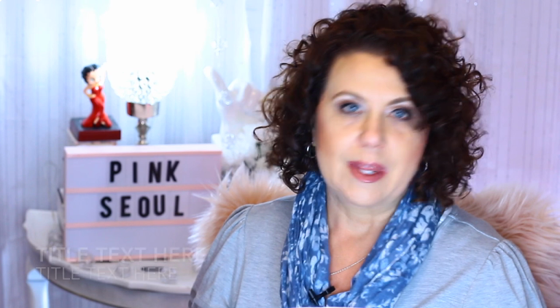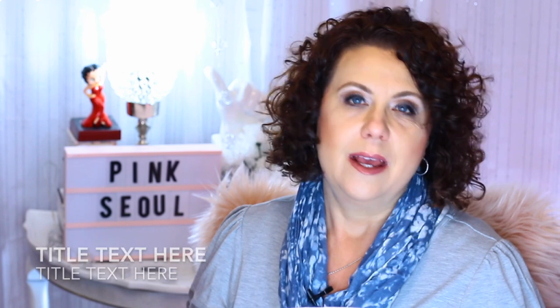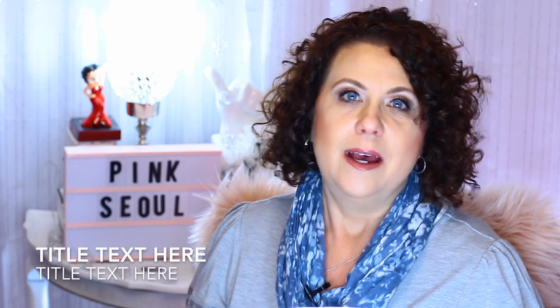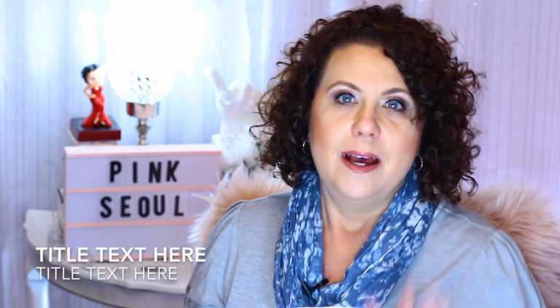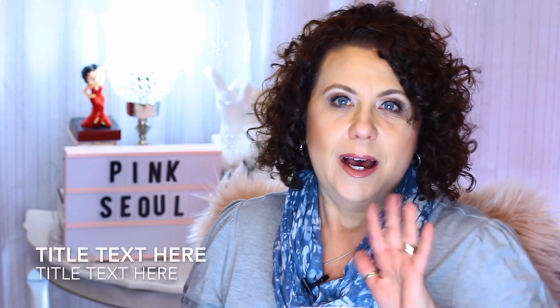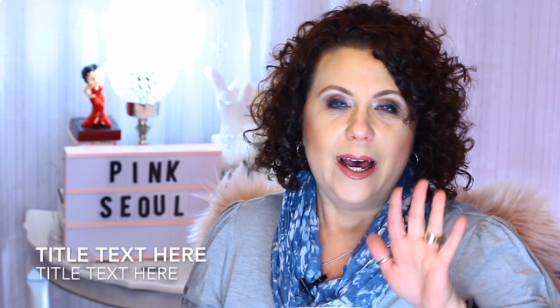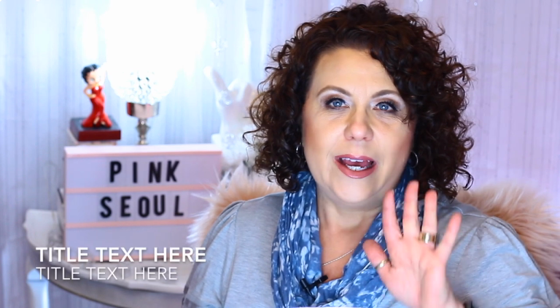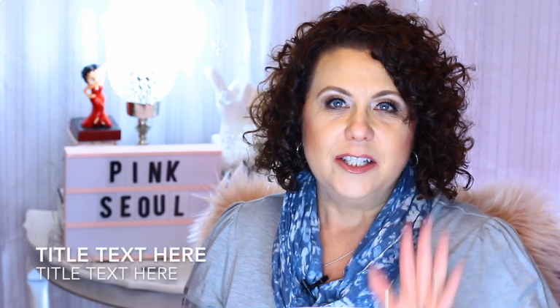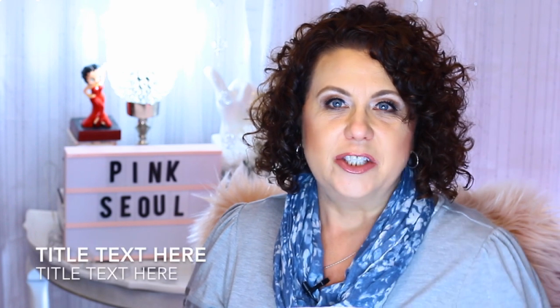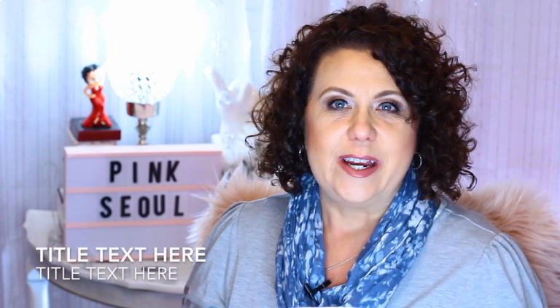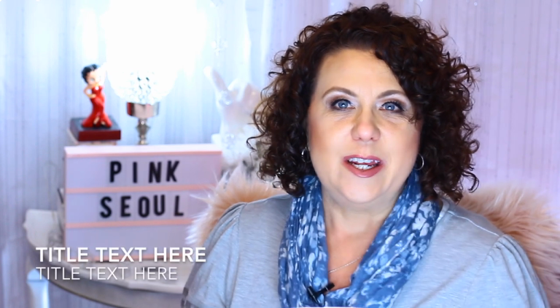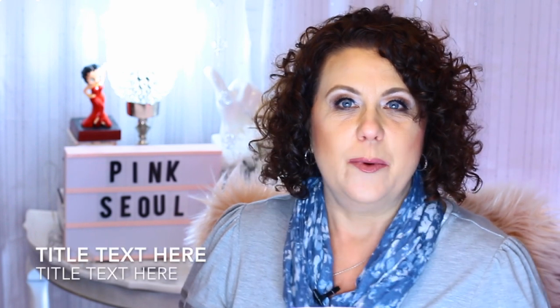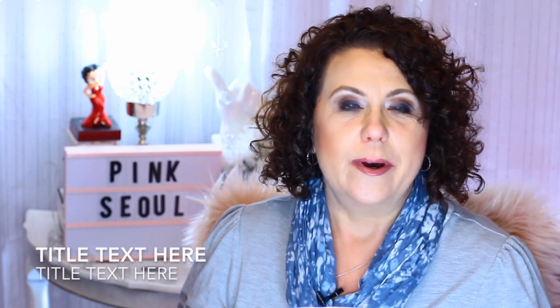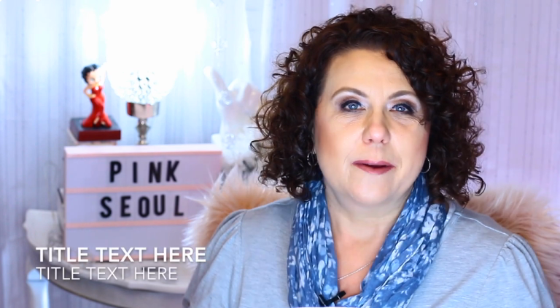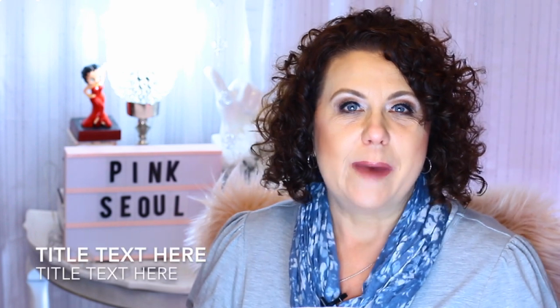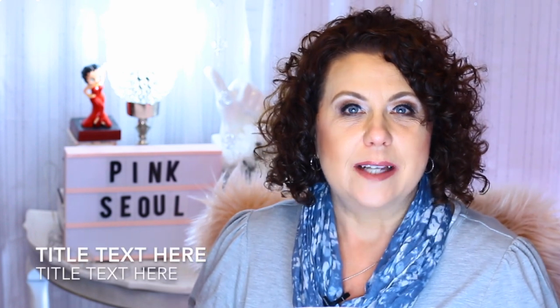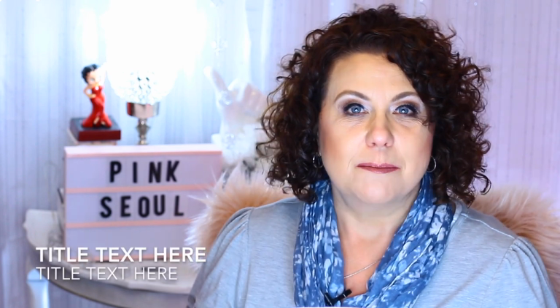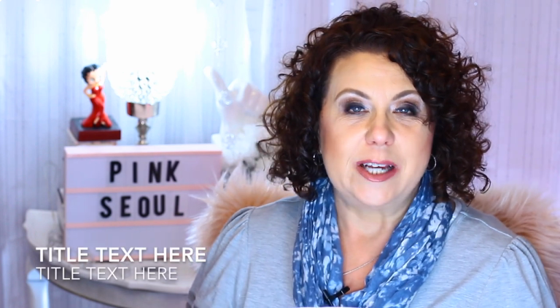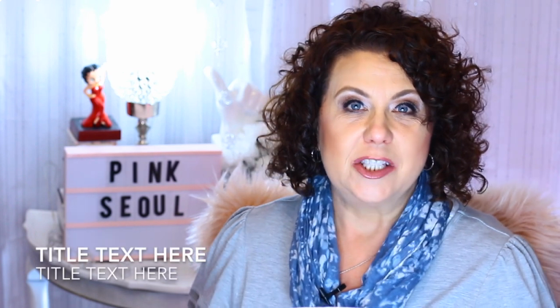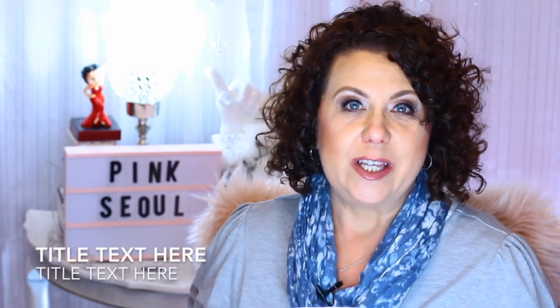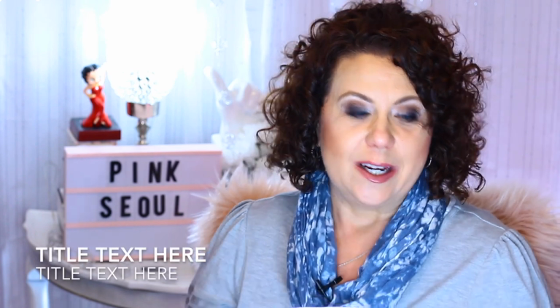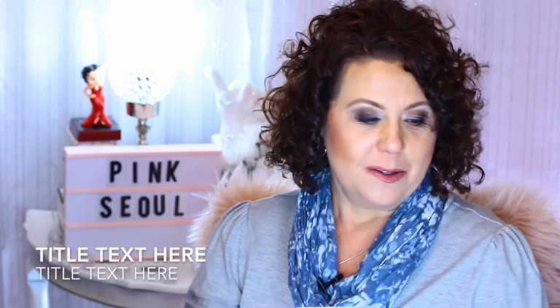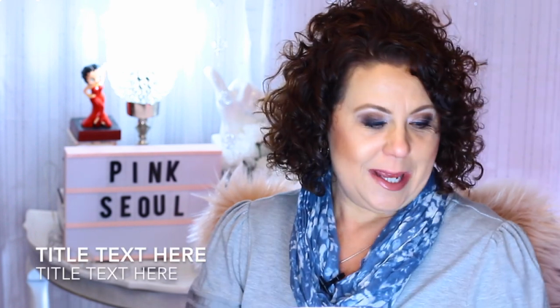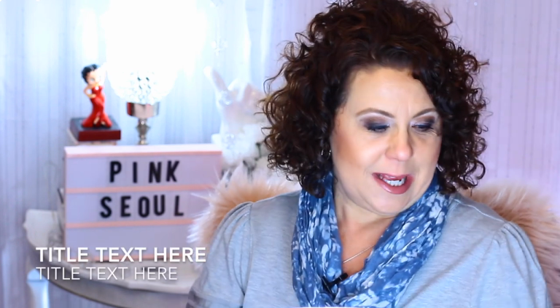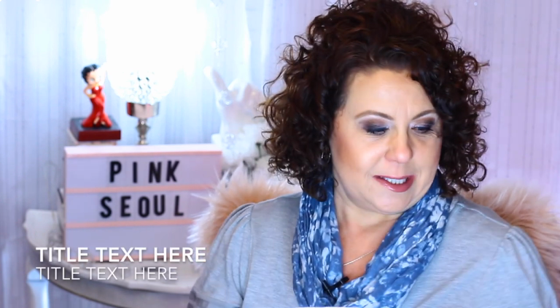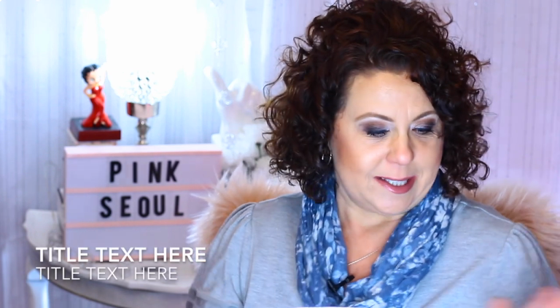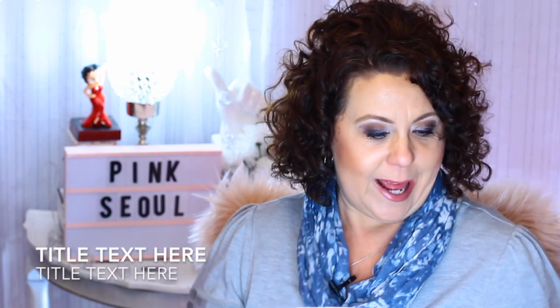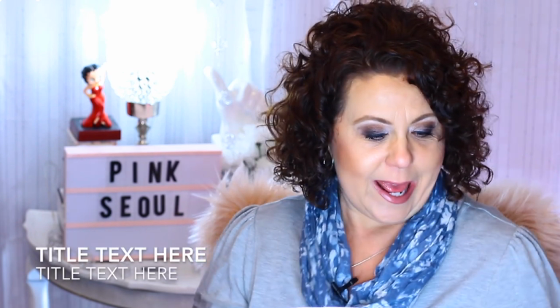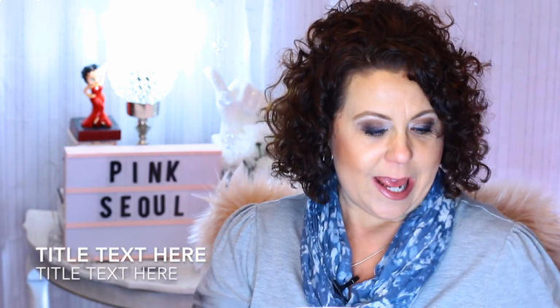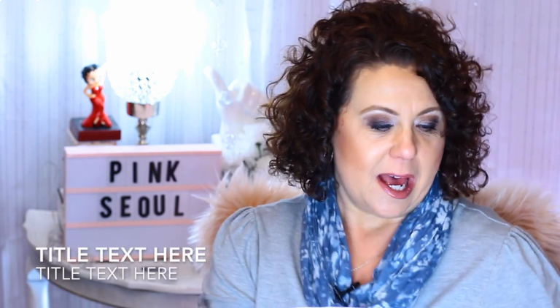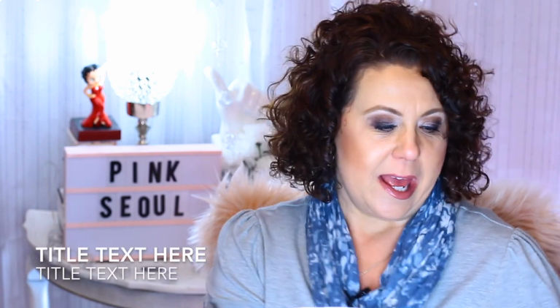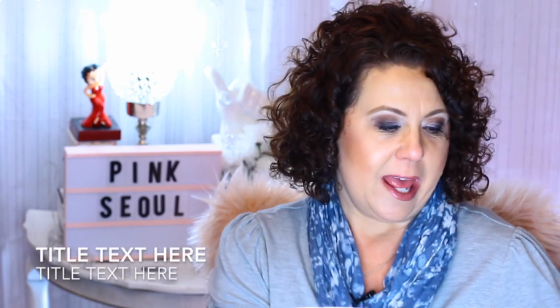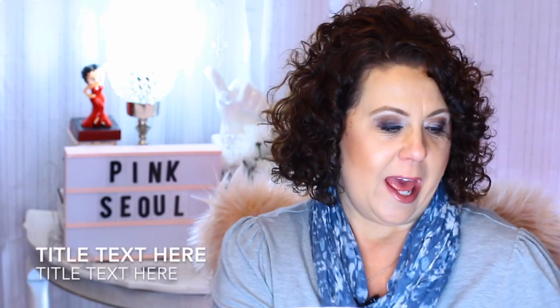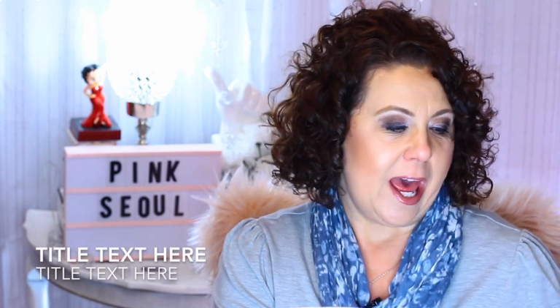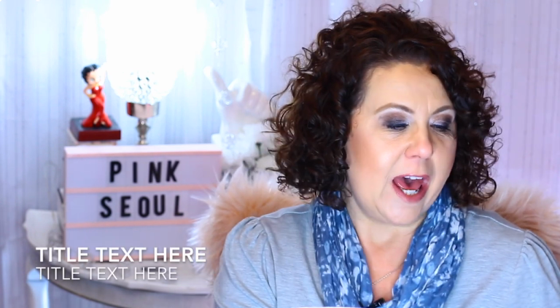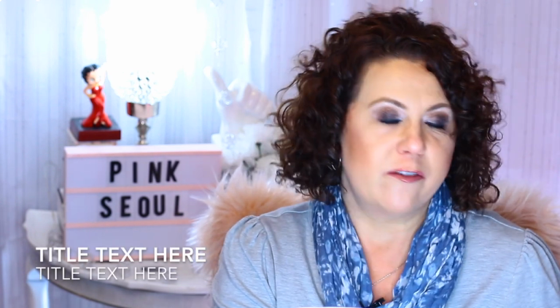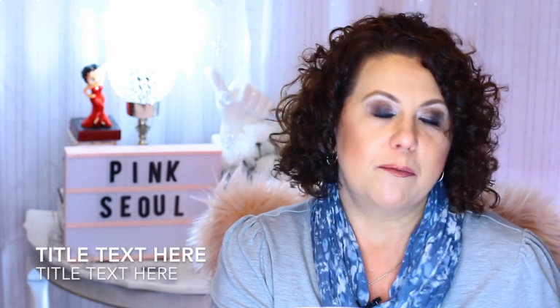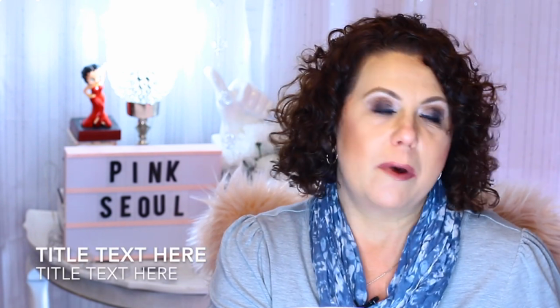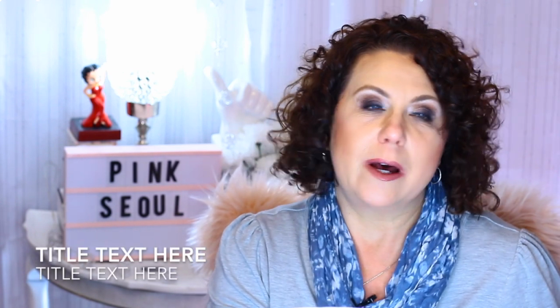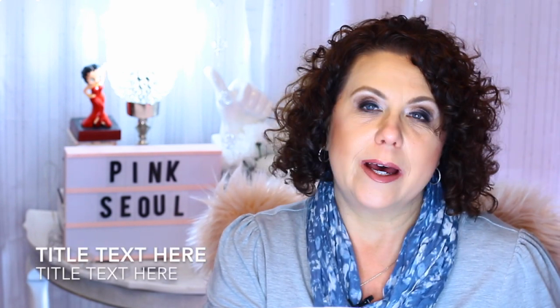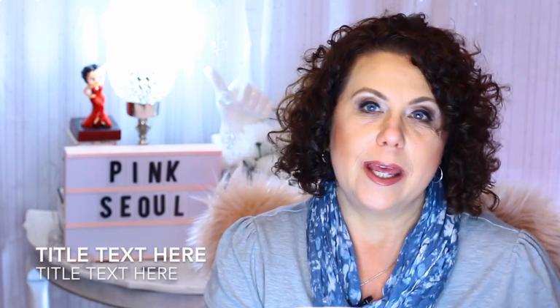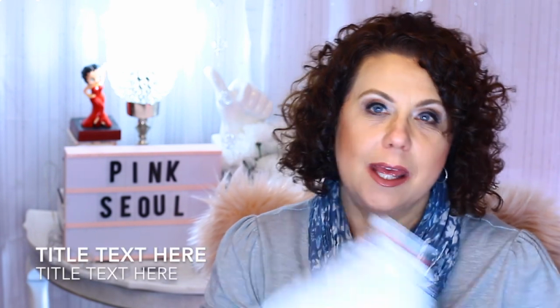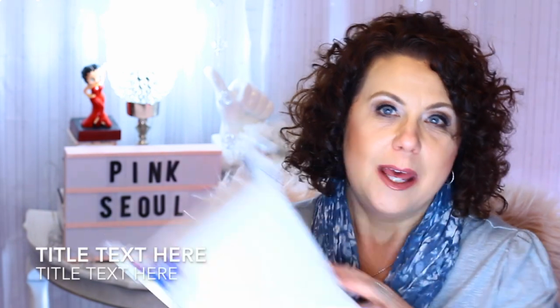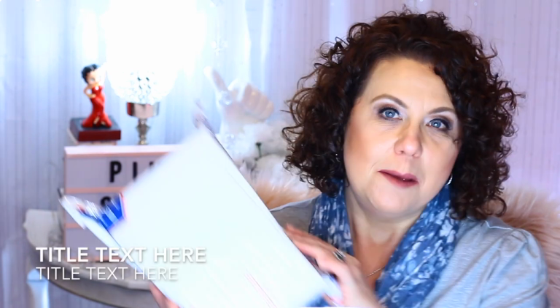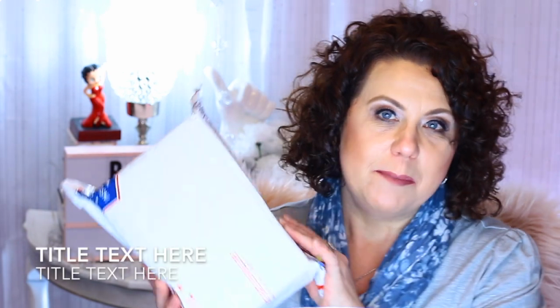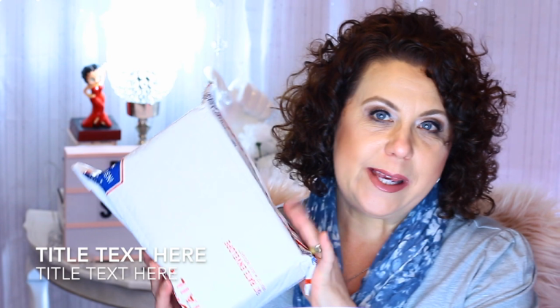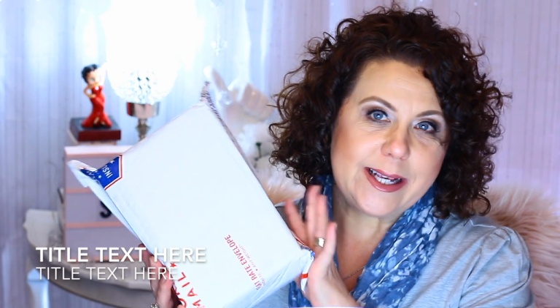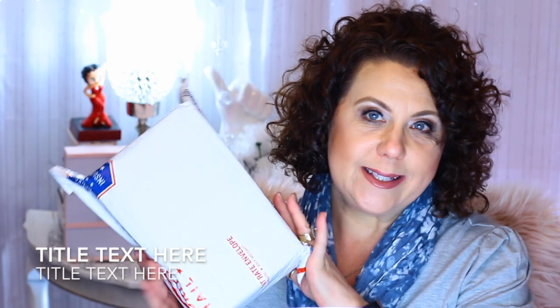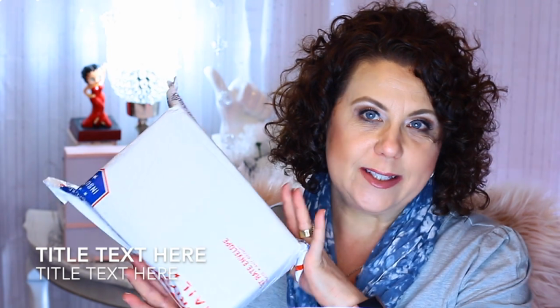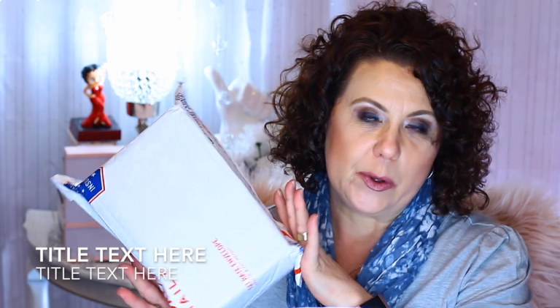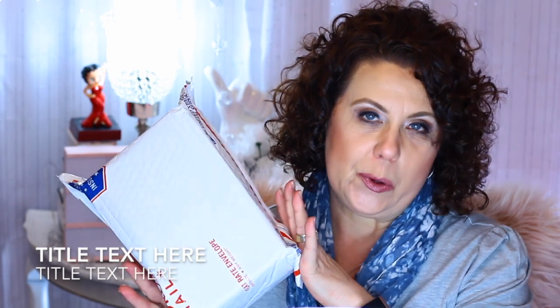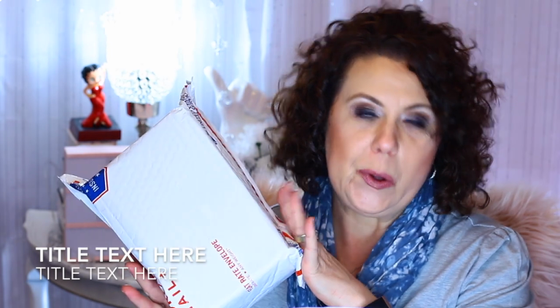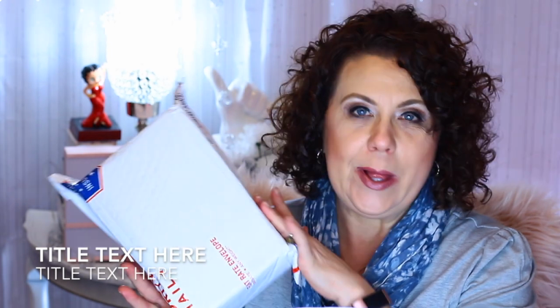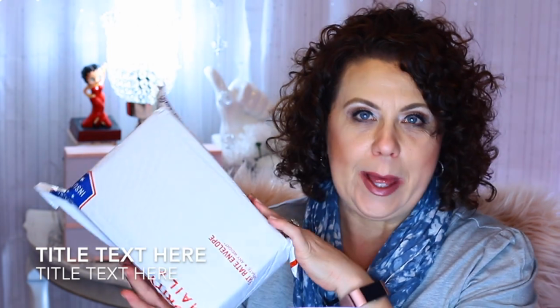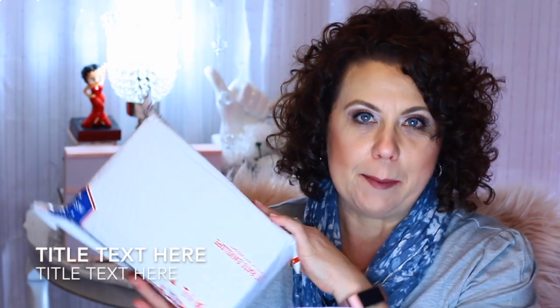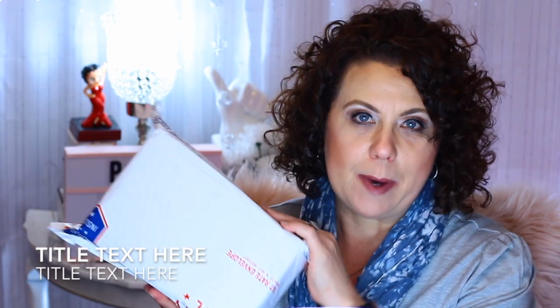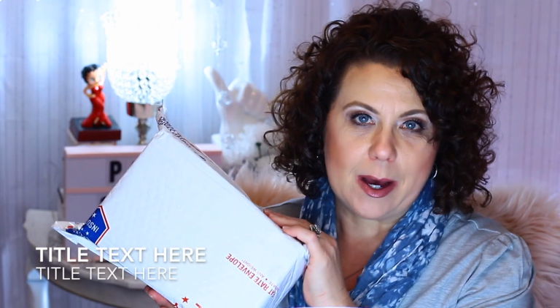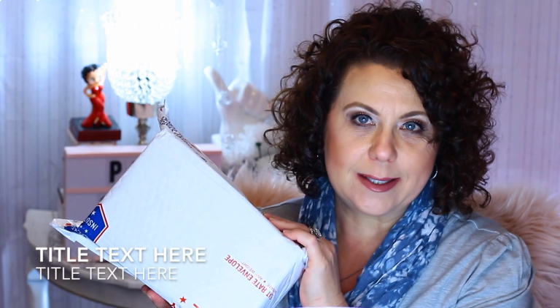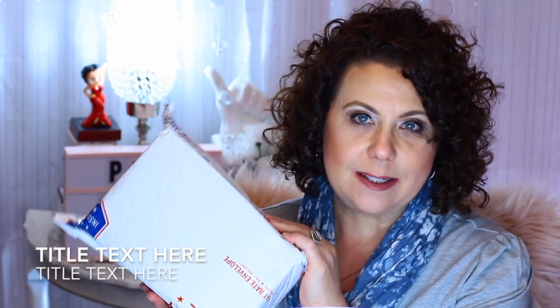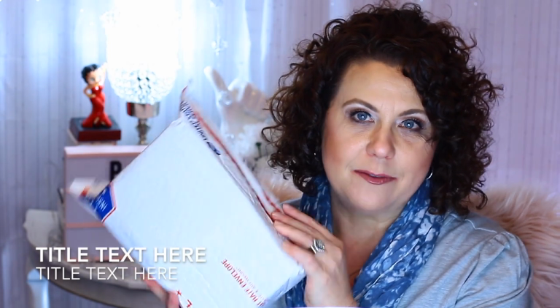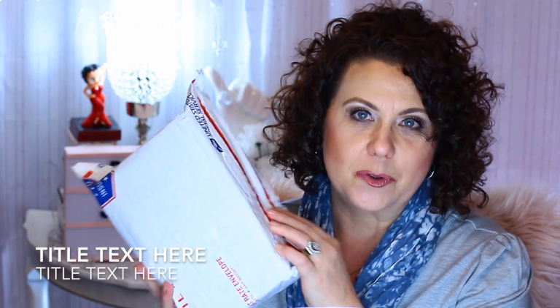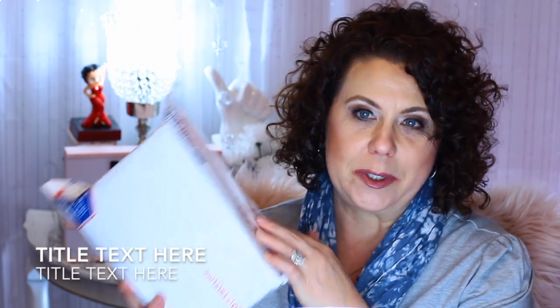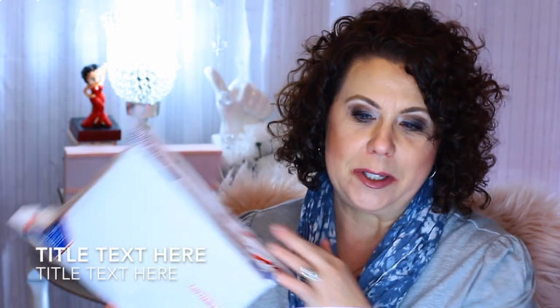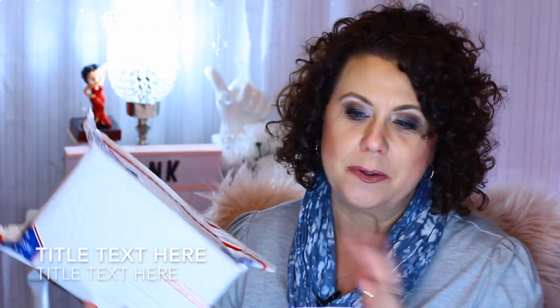Hi, it's Janie. Welcome back to my channel and today I have my Pink Soul unboxing for you.